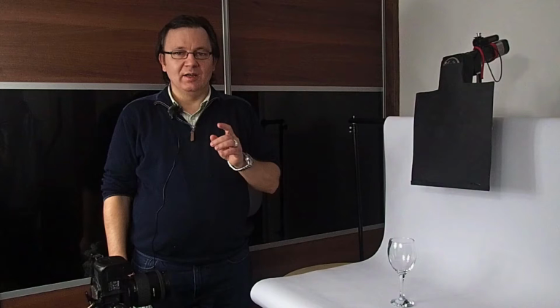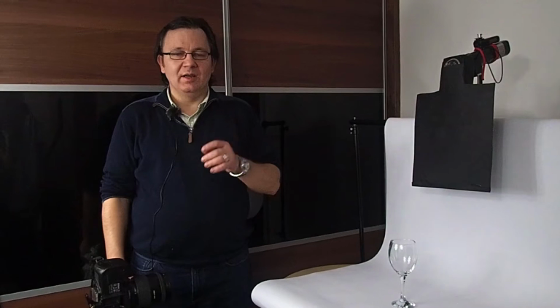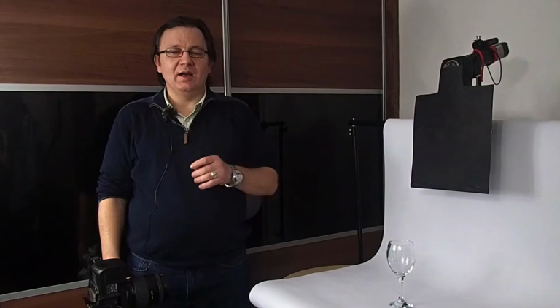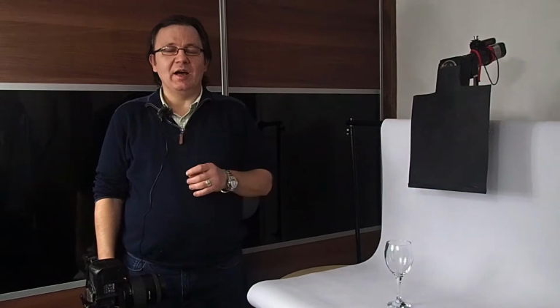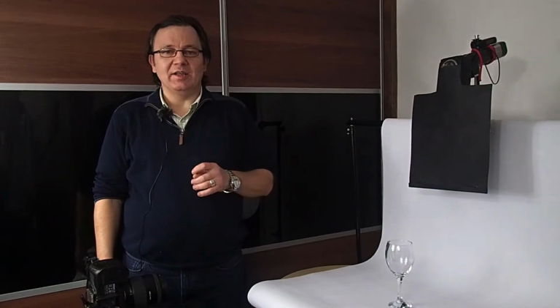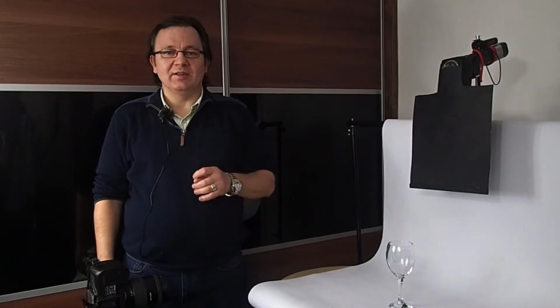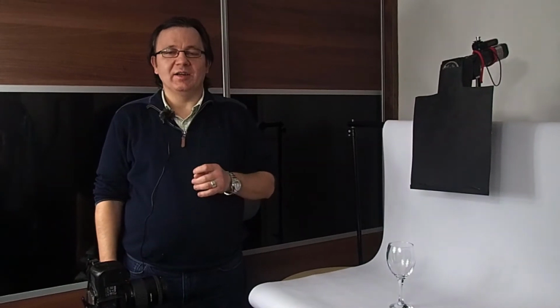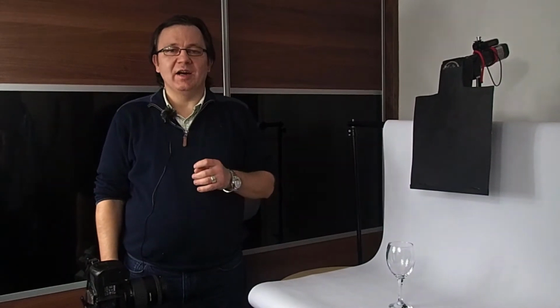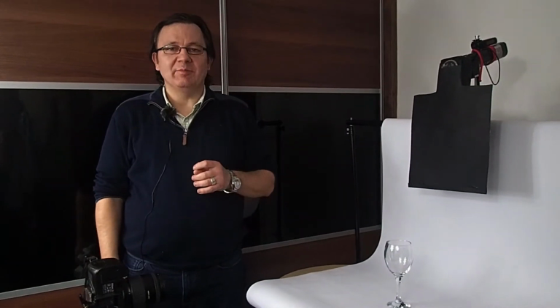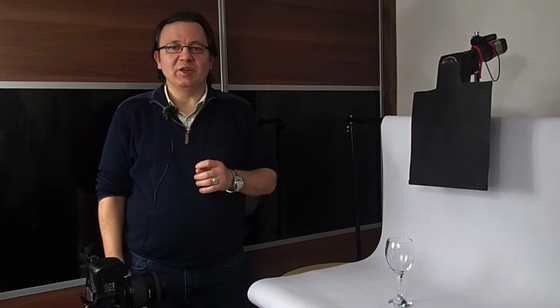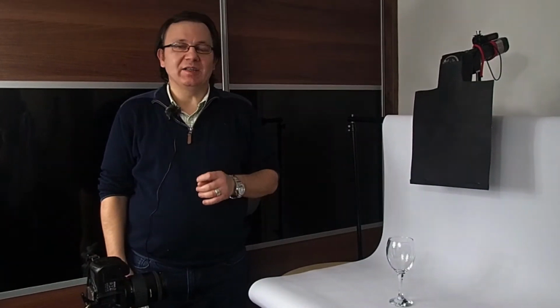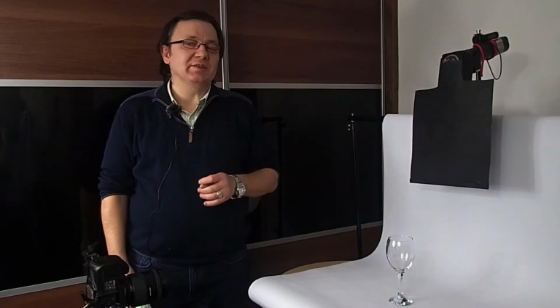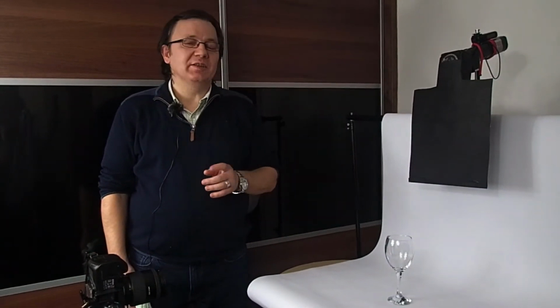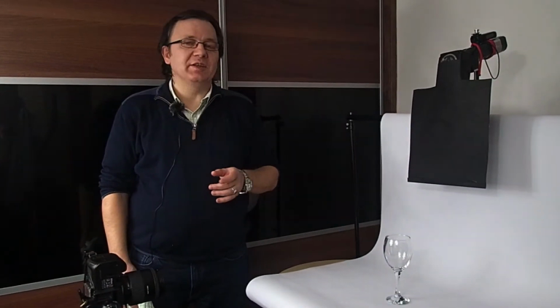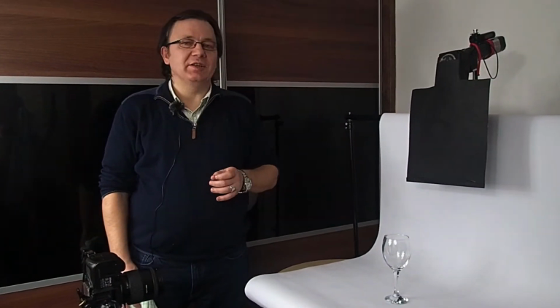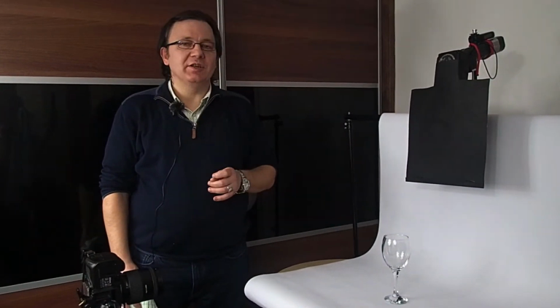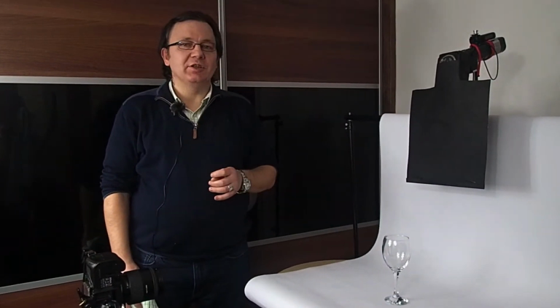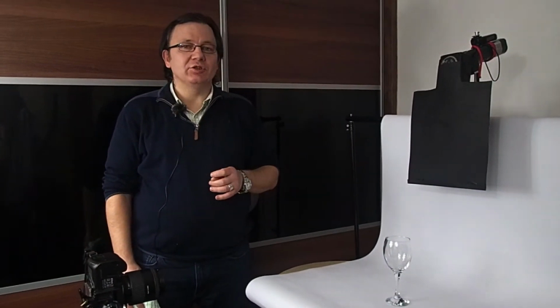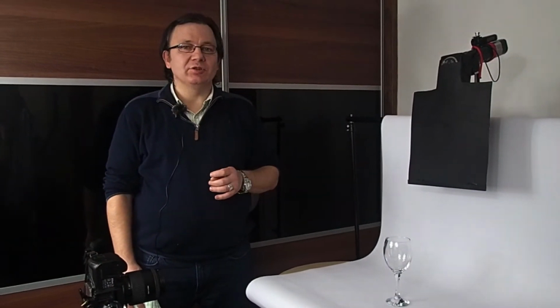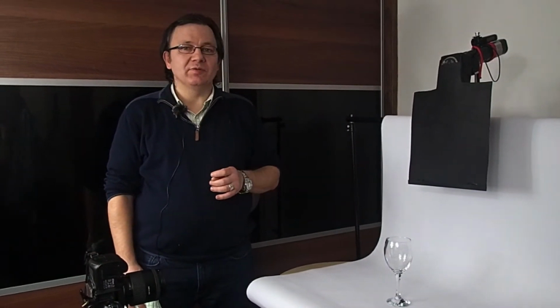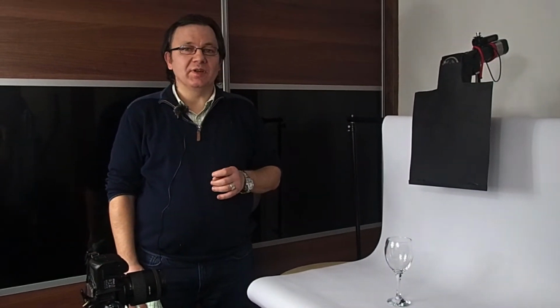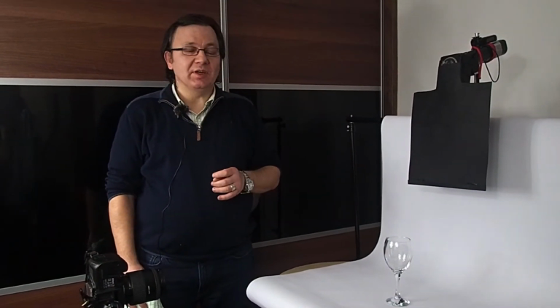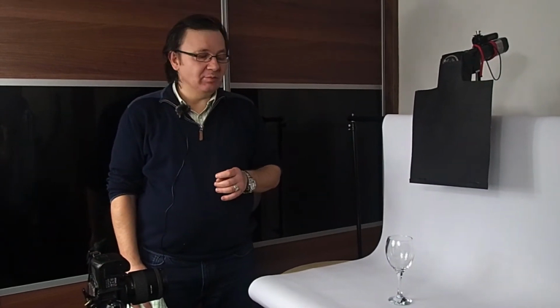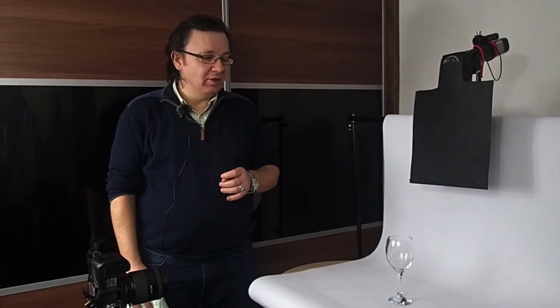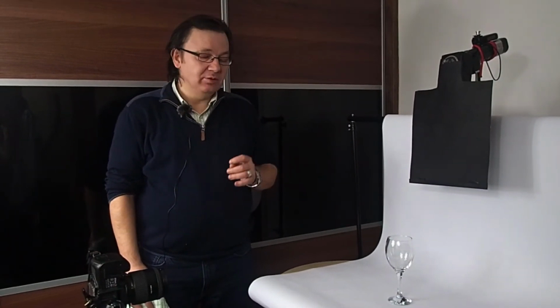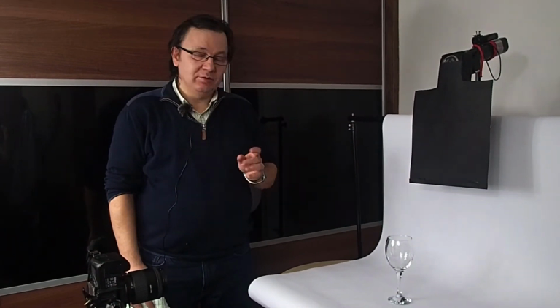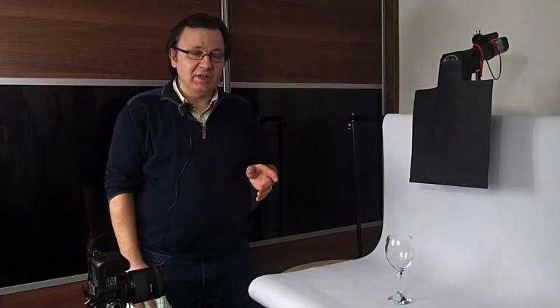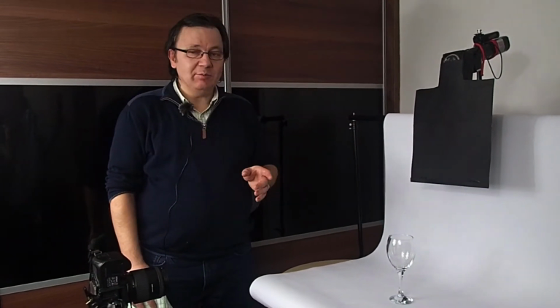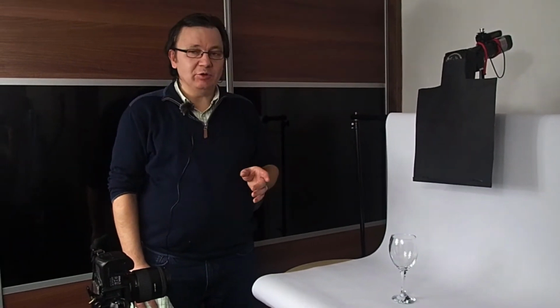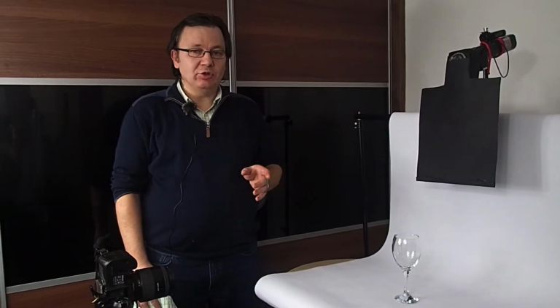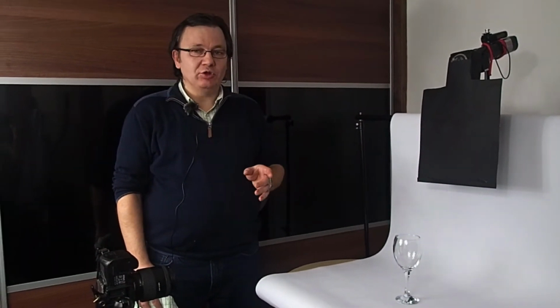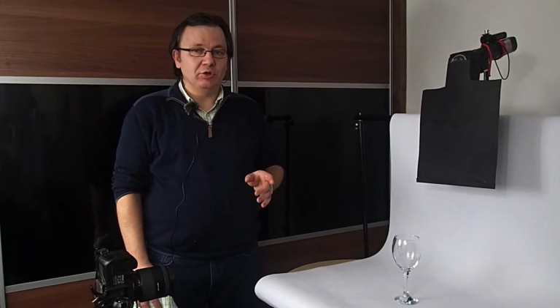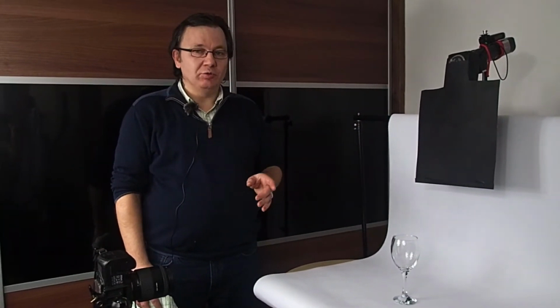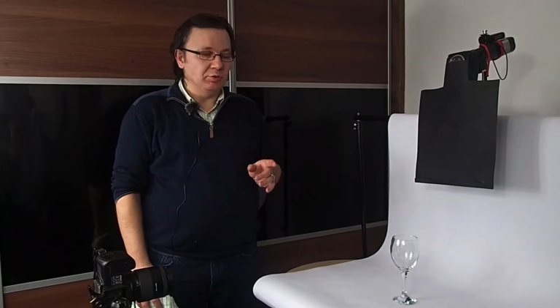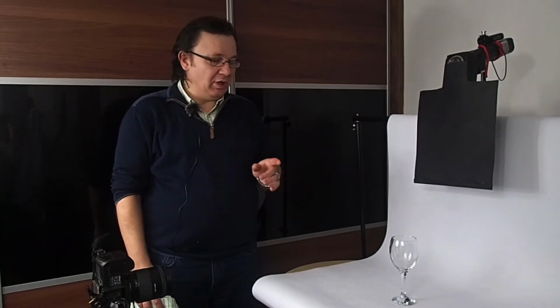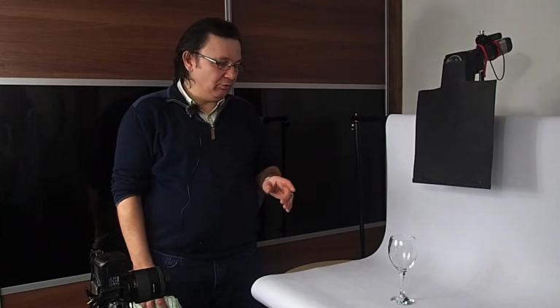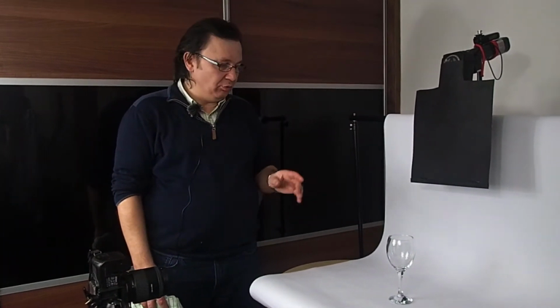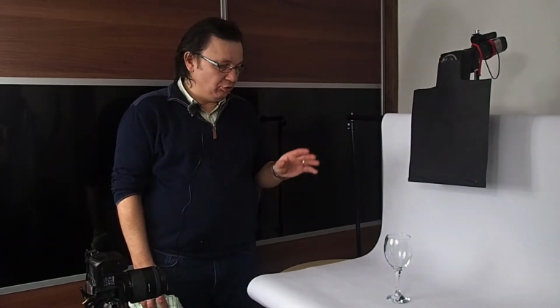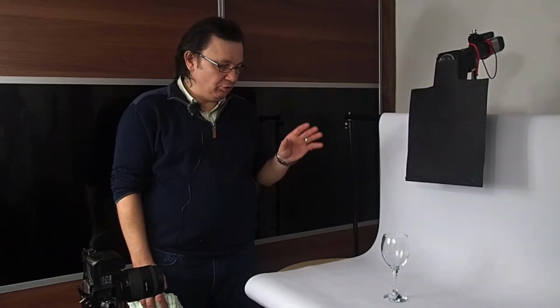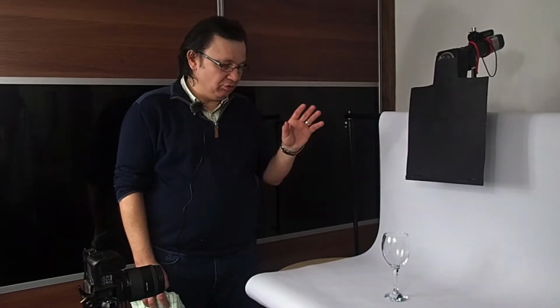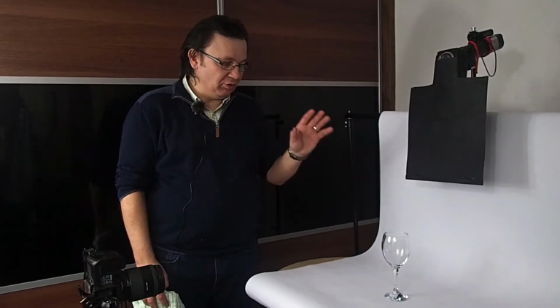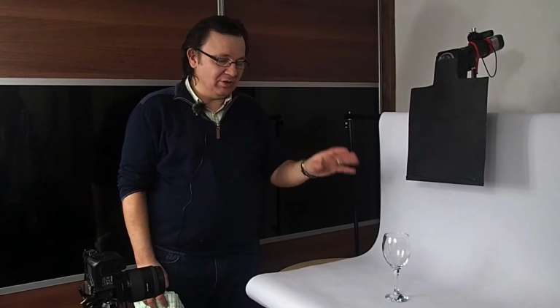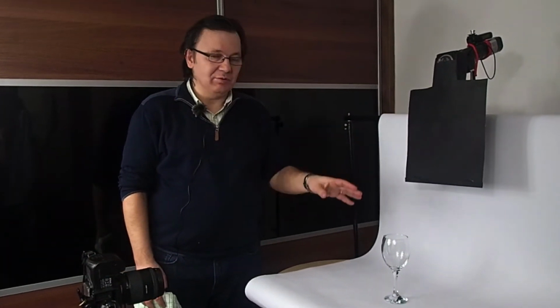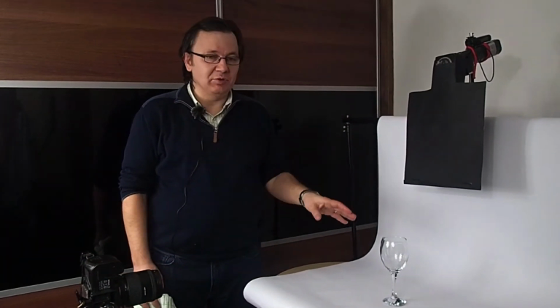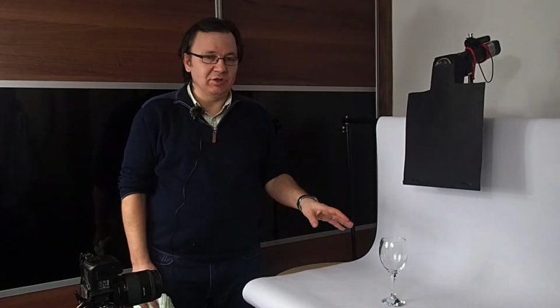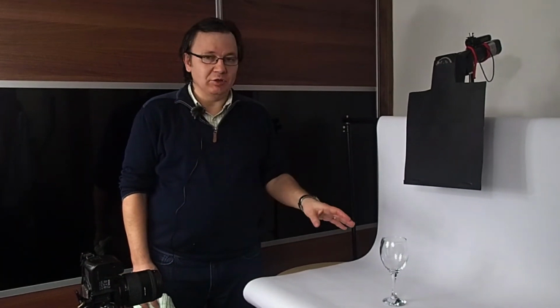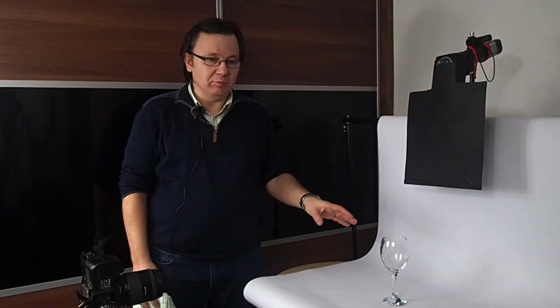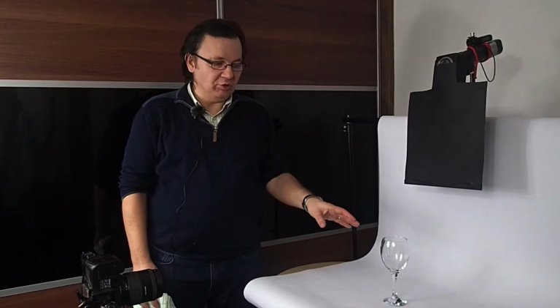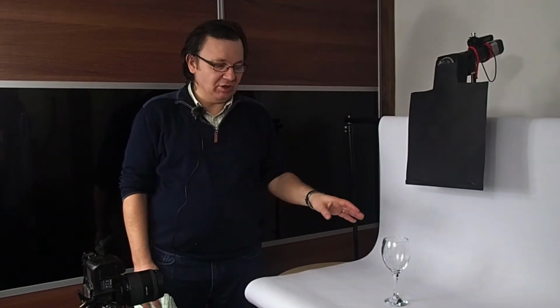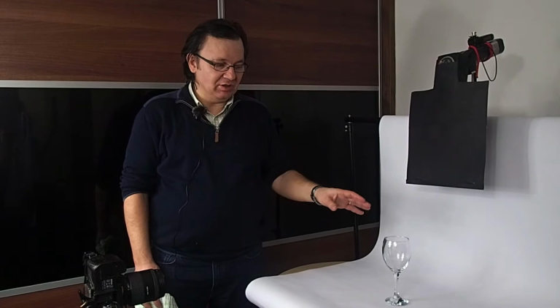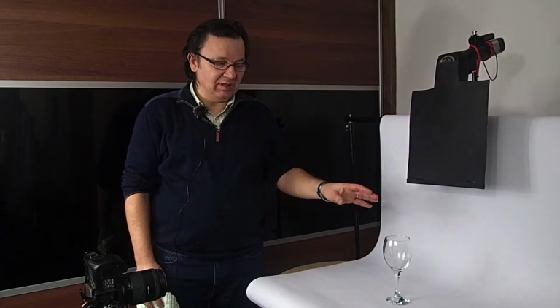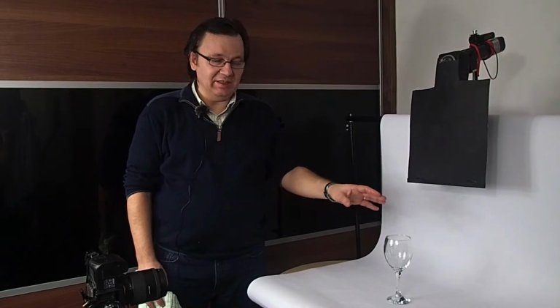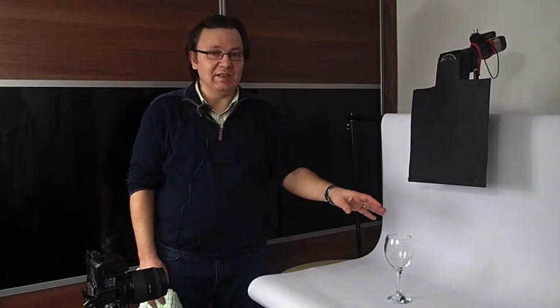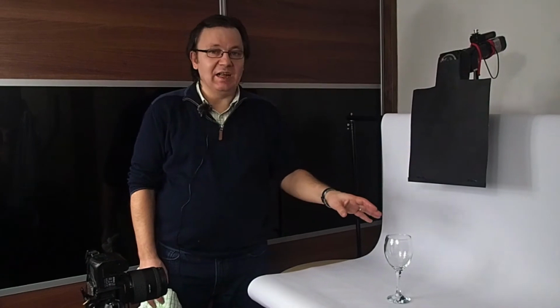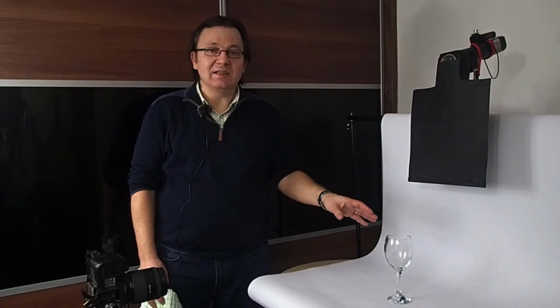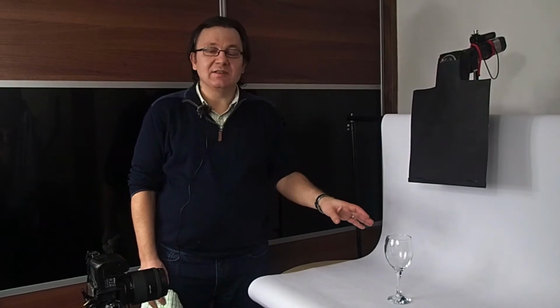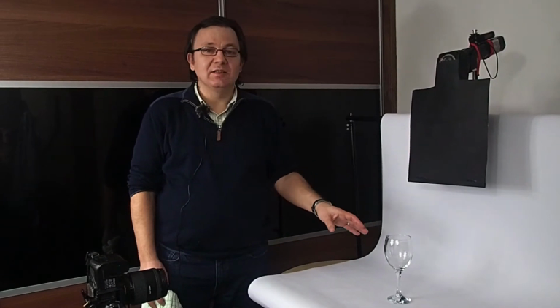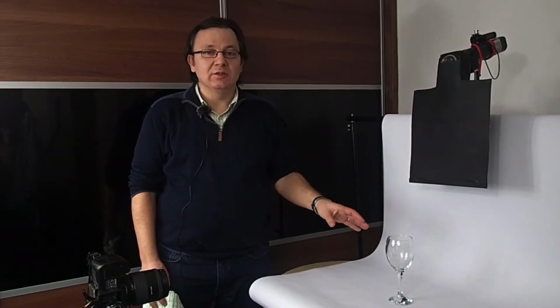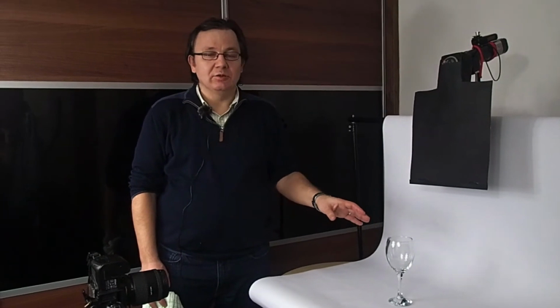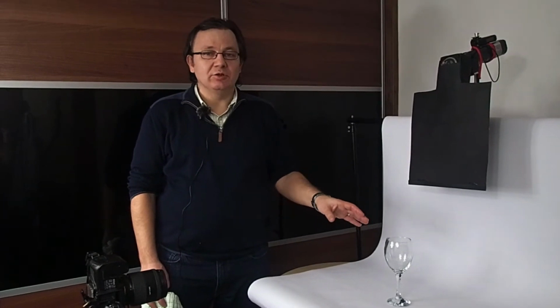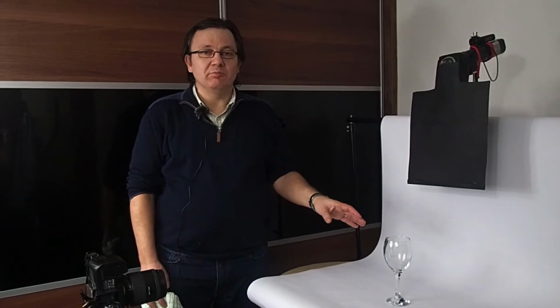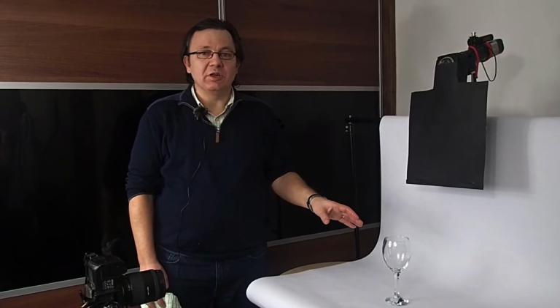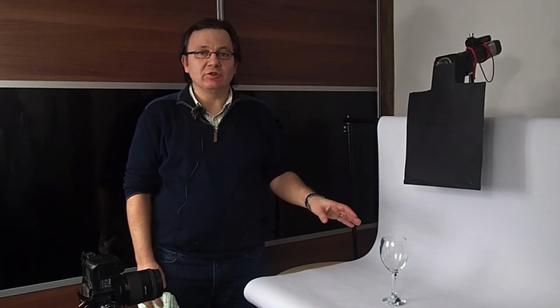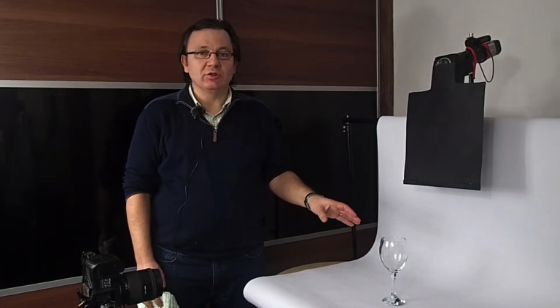Hi, I'm Jan, aka Johnny Vega. Today I'm gonna show you how to shoot translucent objects like glass on a budget.